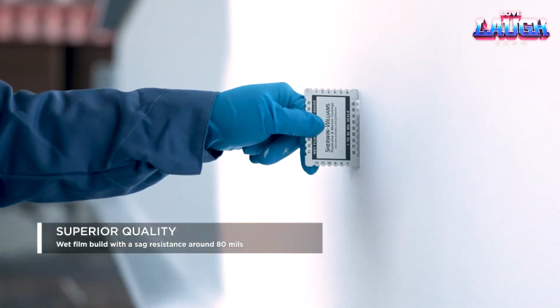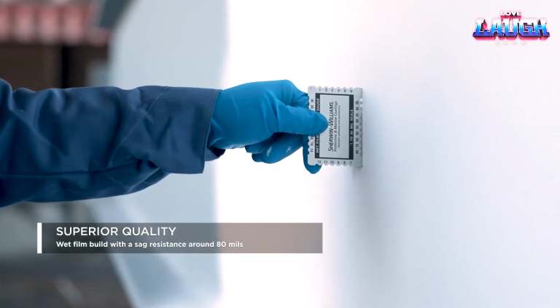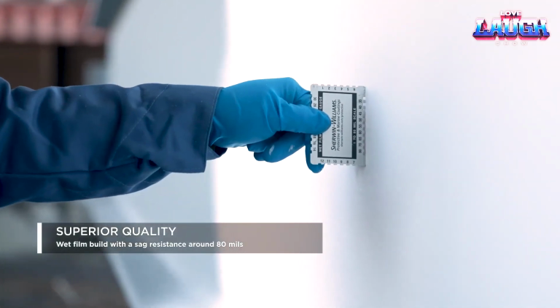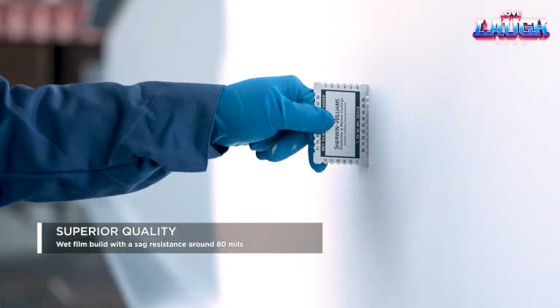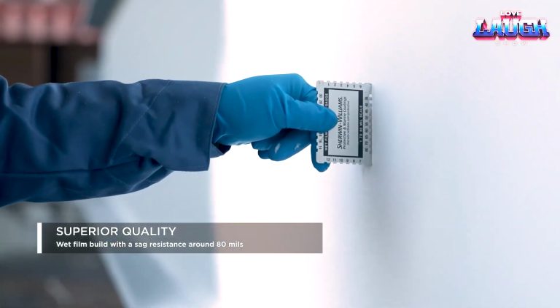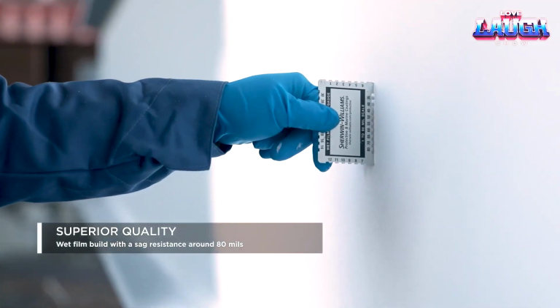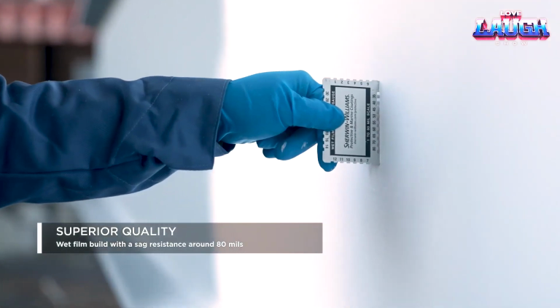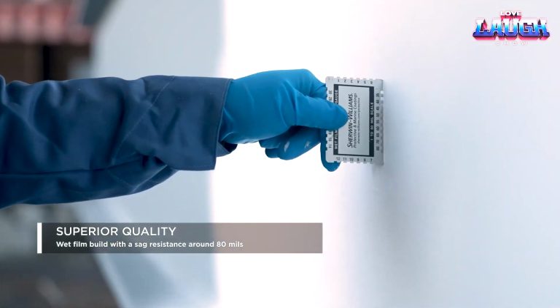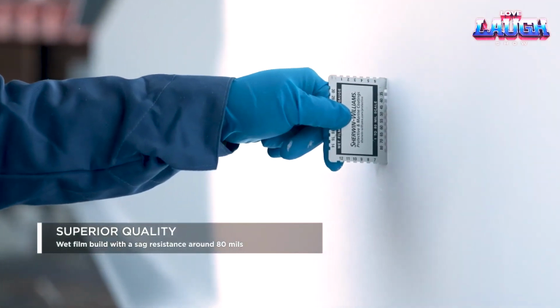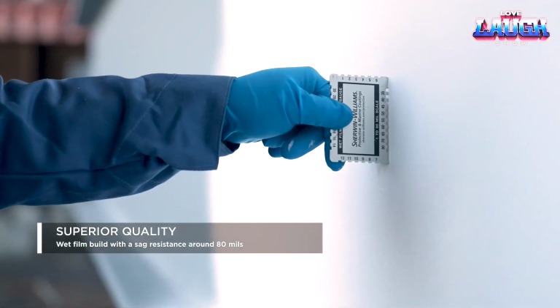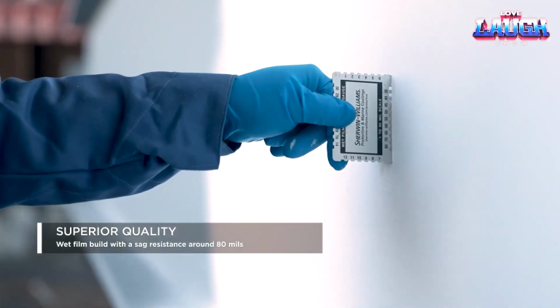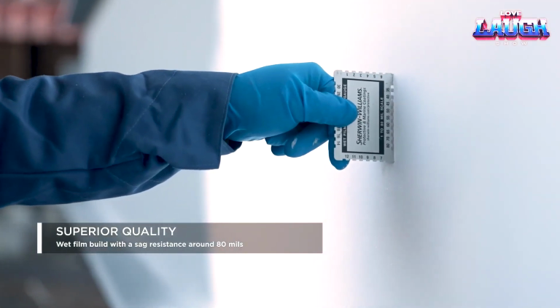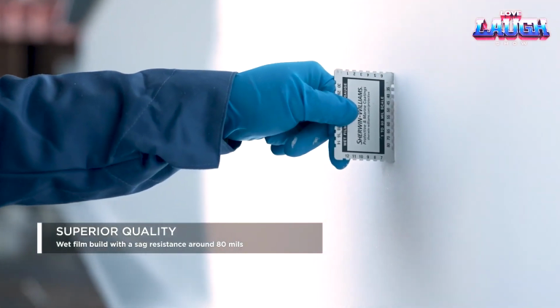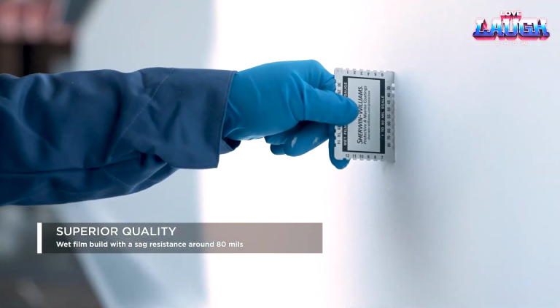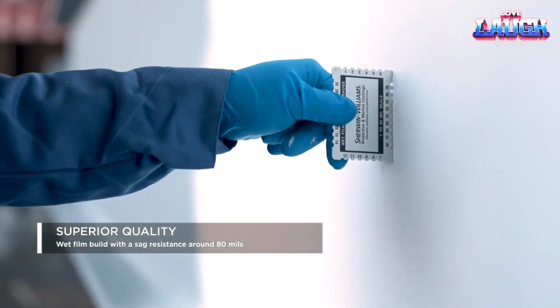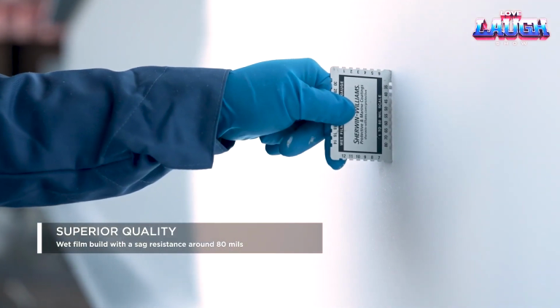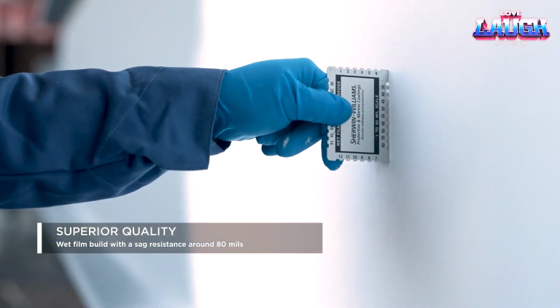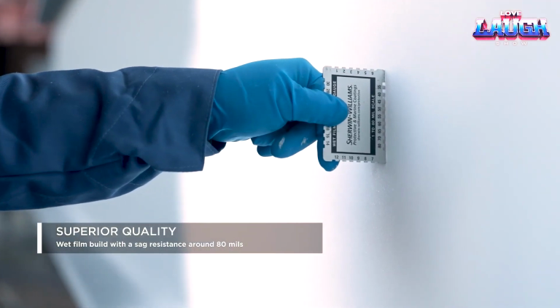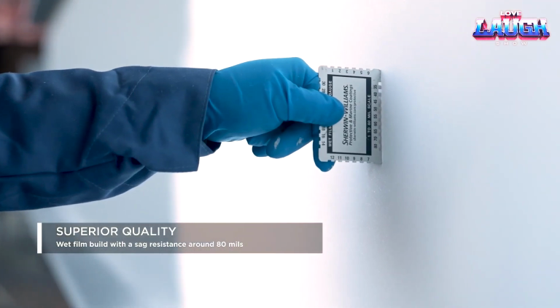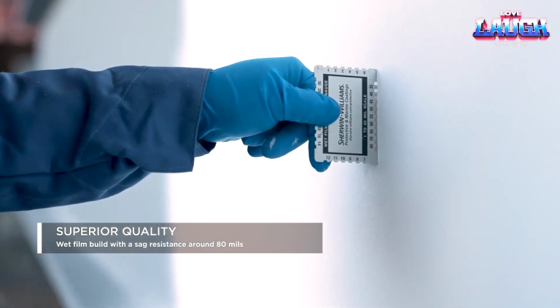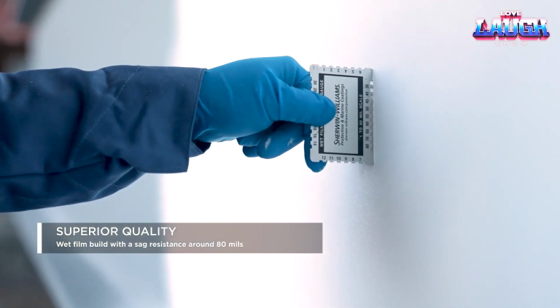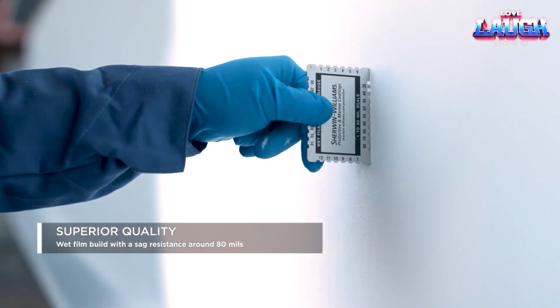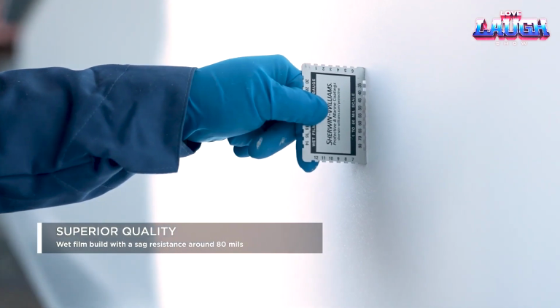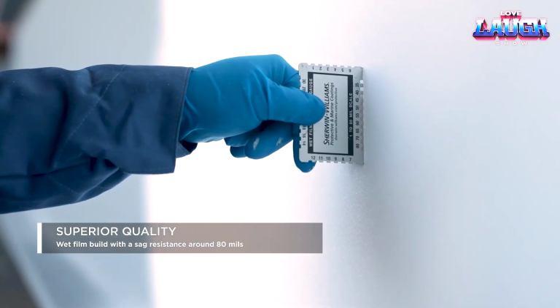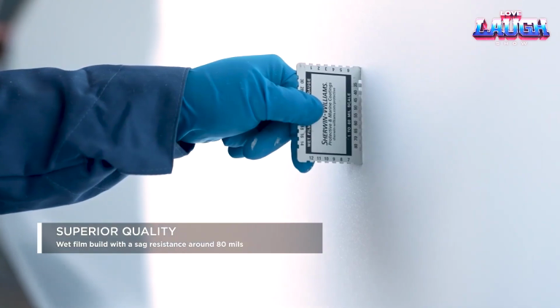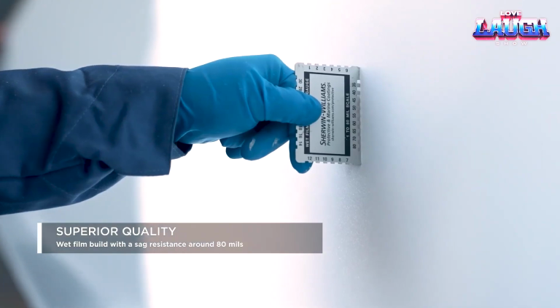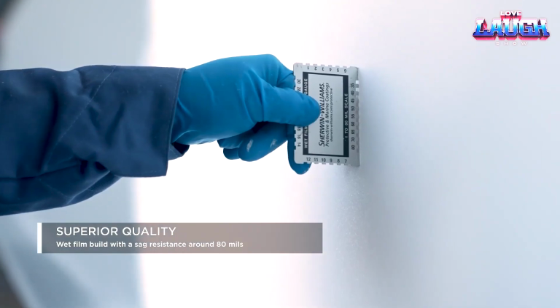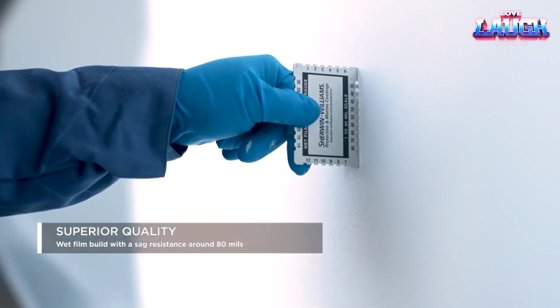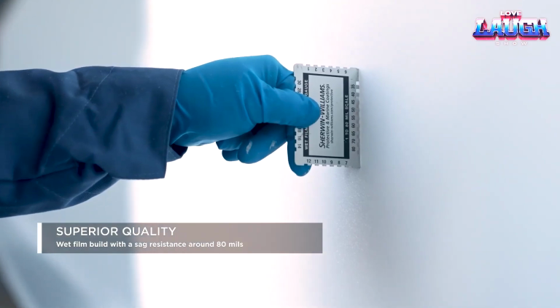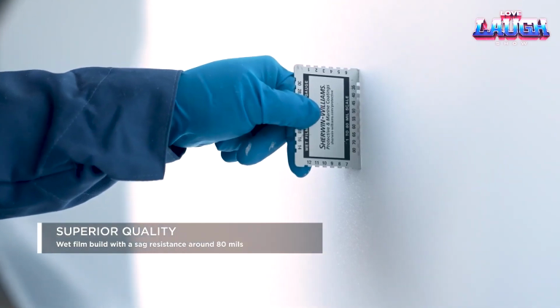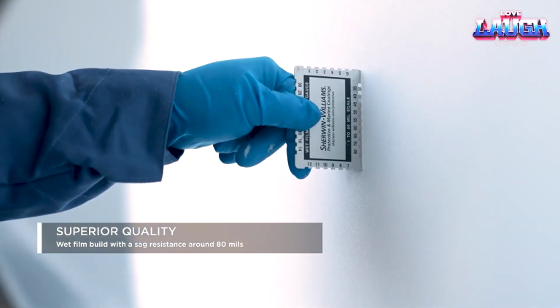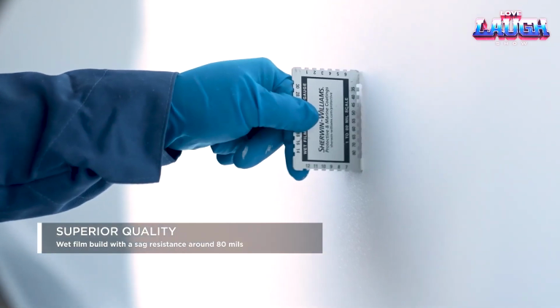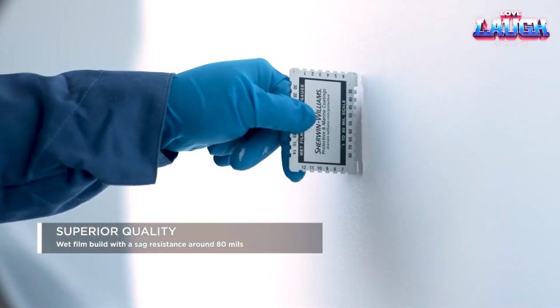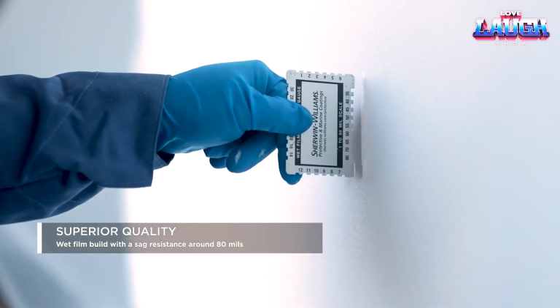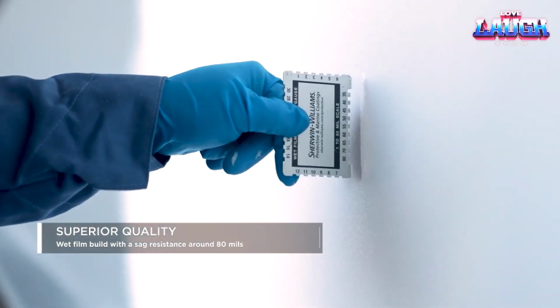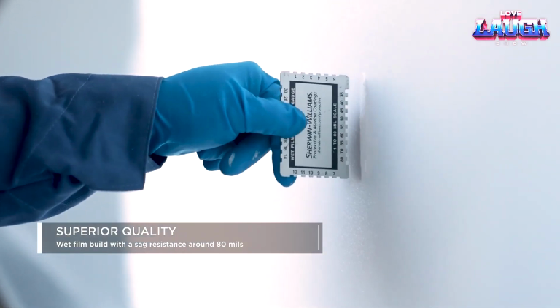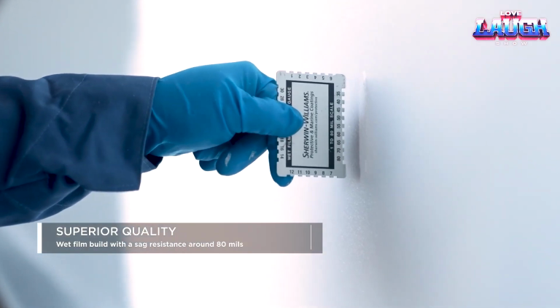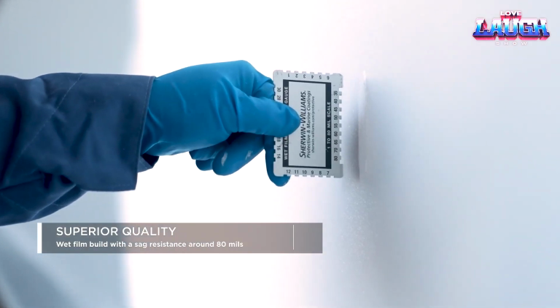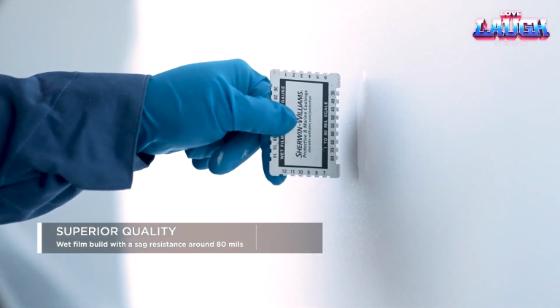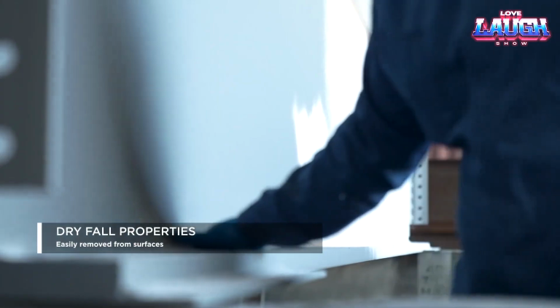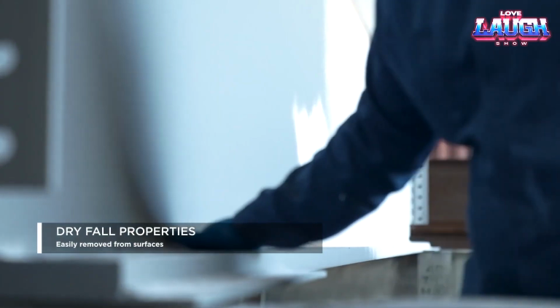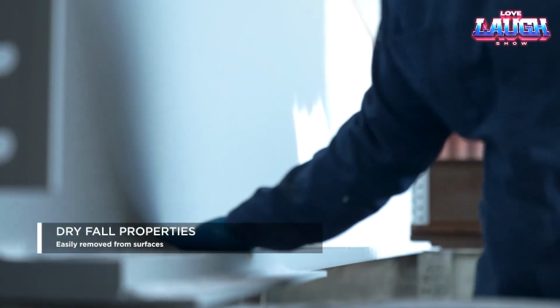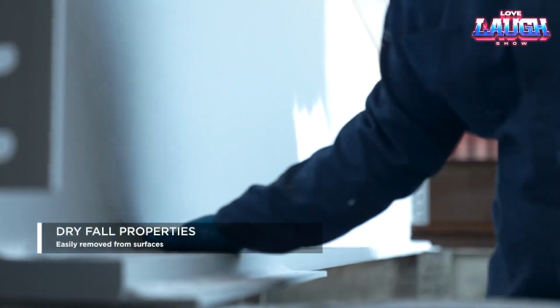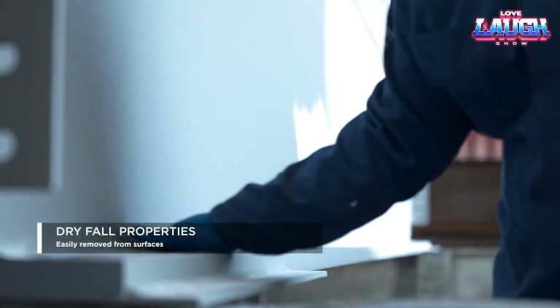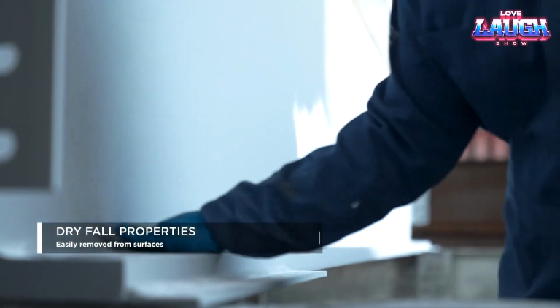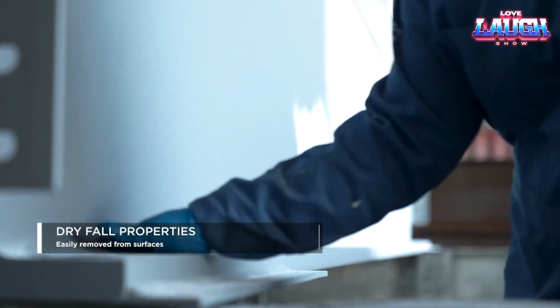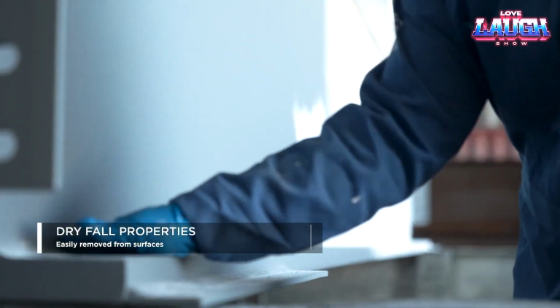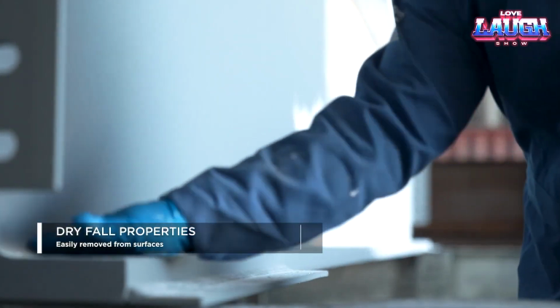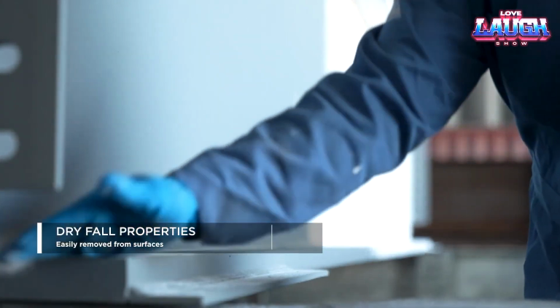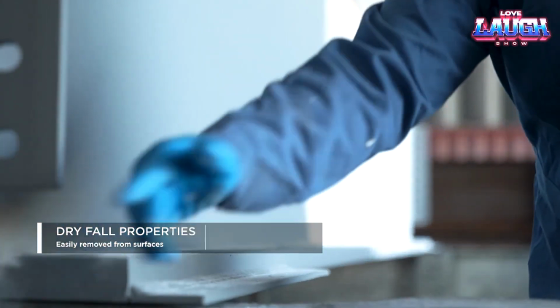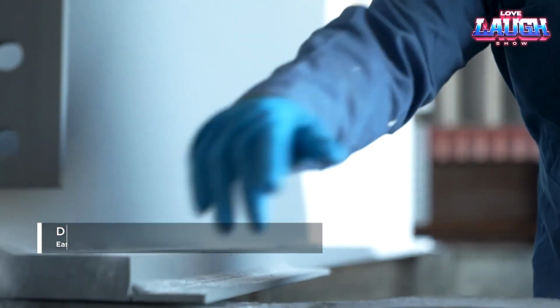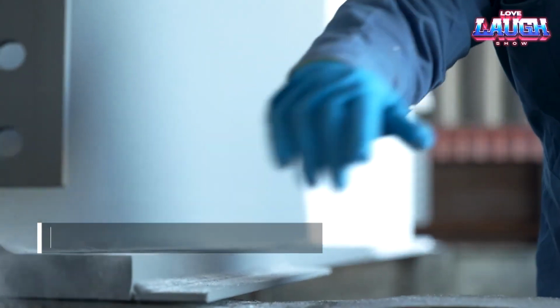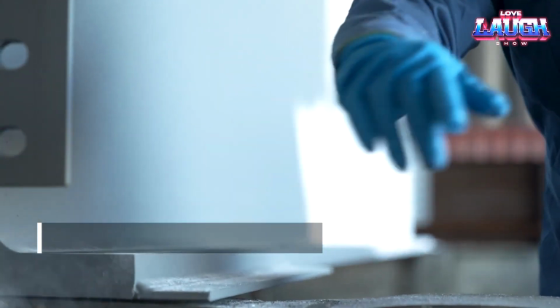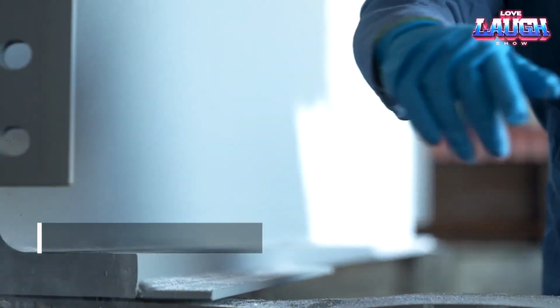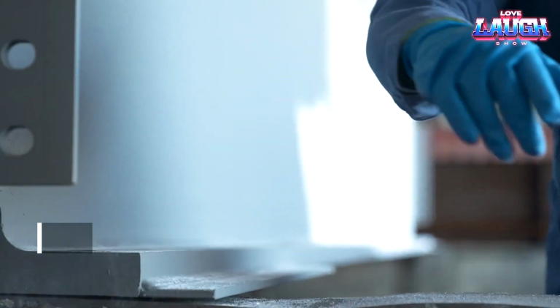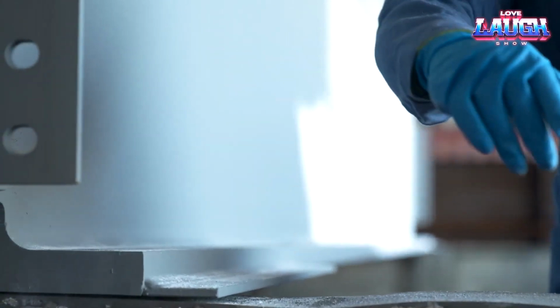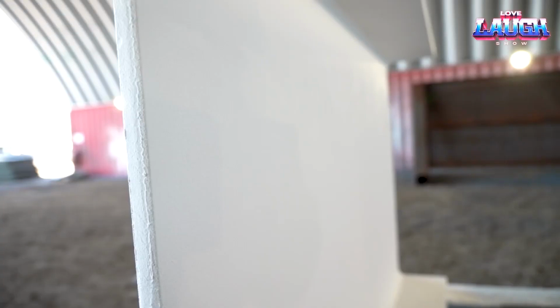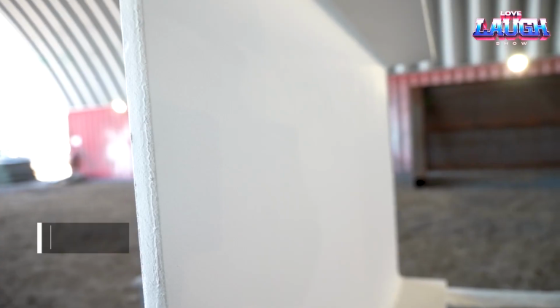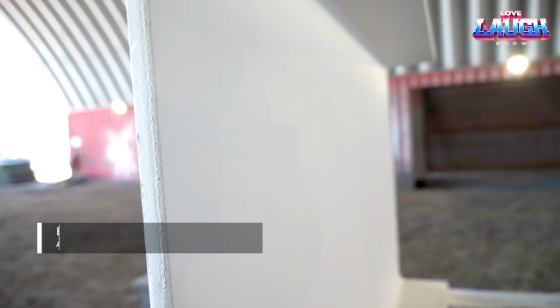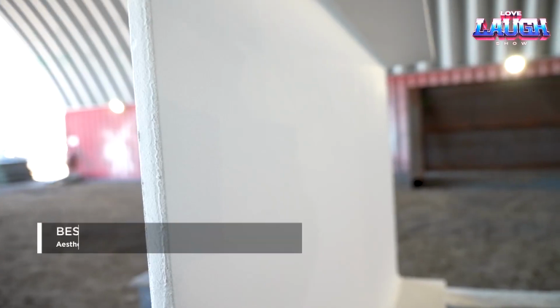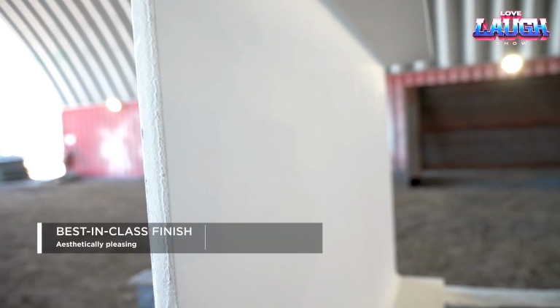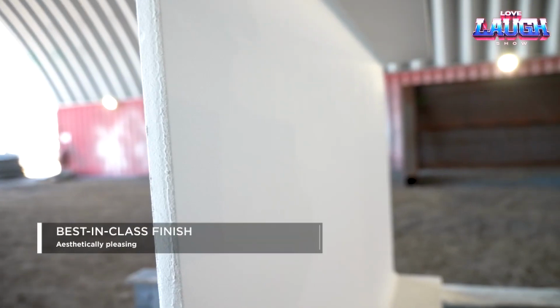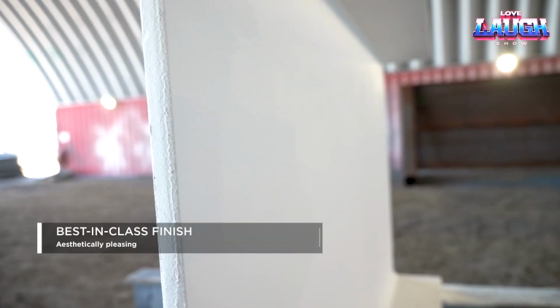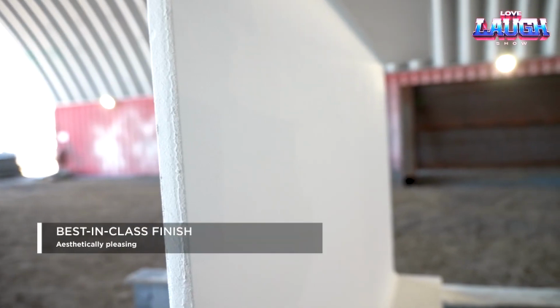Already used in airports, hospitals, and stadiums, it extends building life by combining fire protection with corrosion resistance.